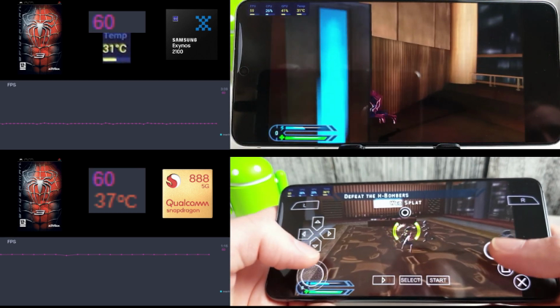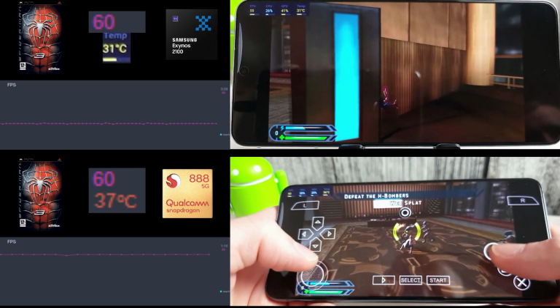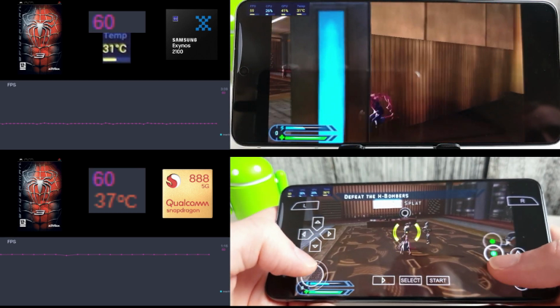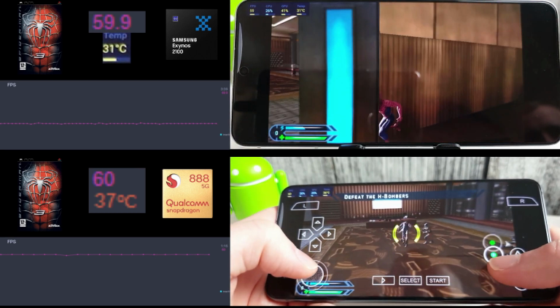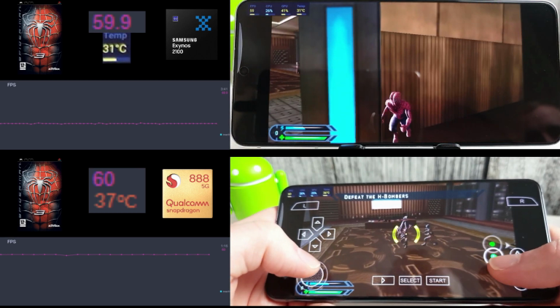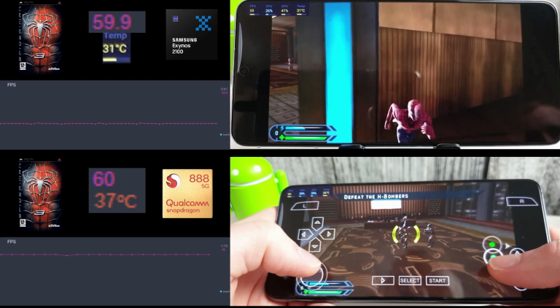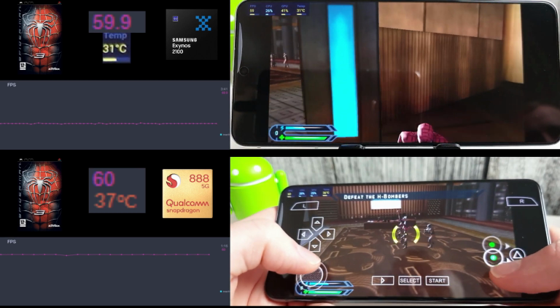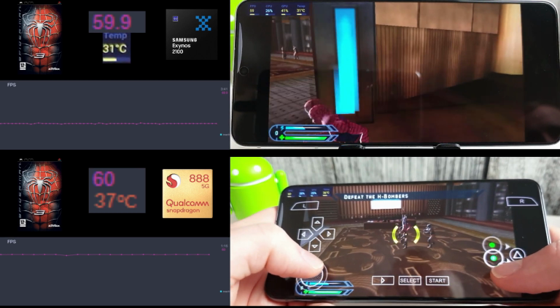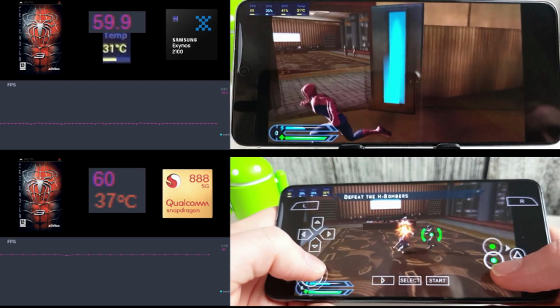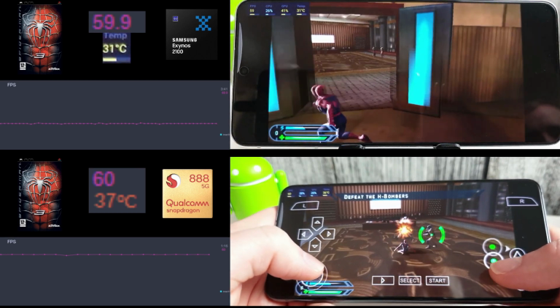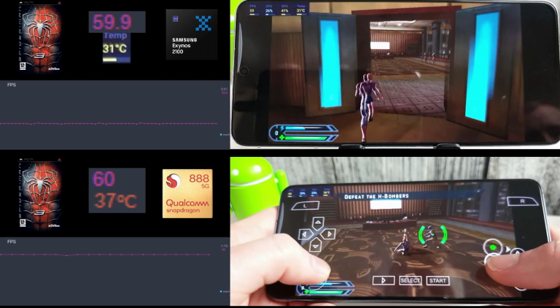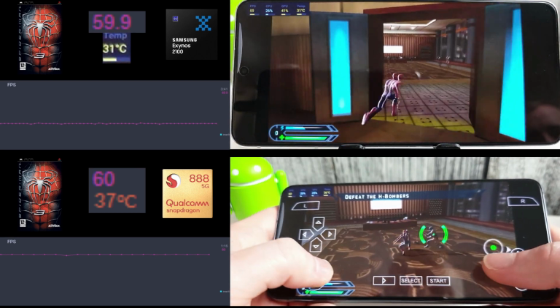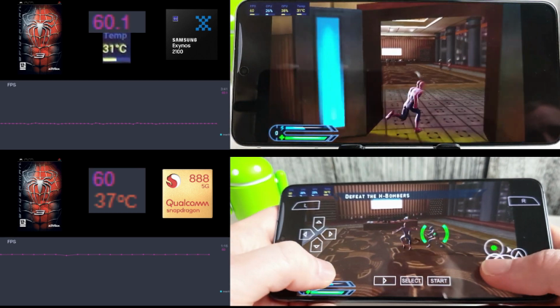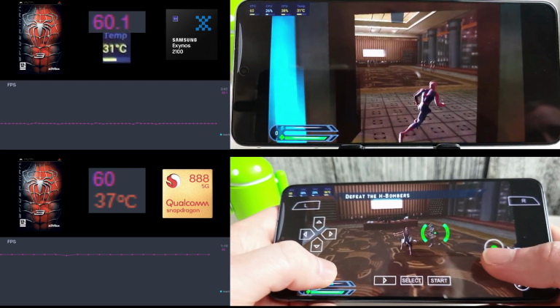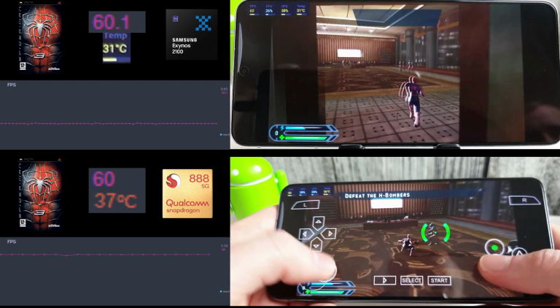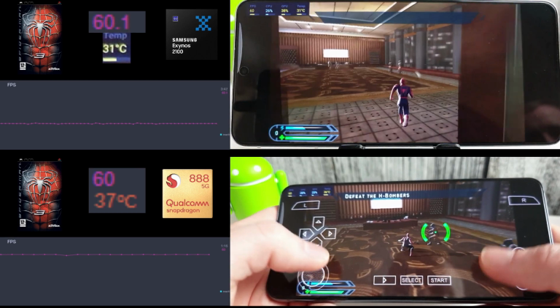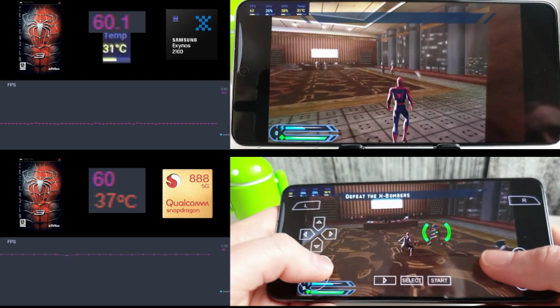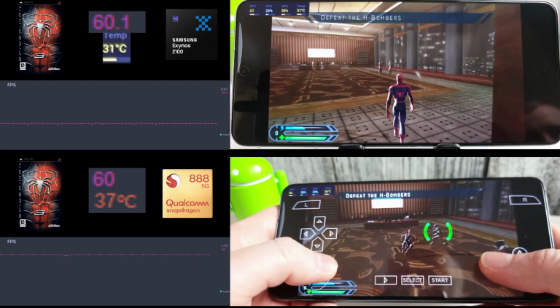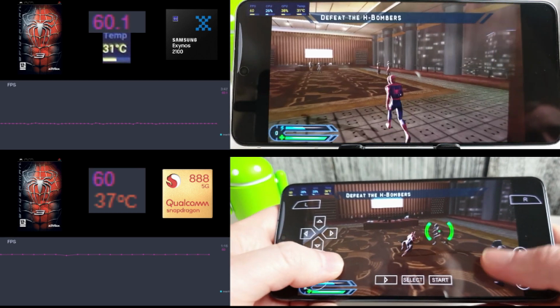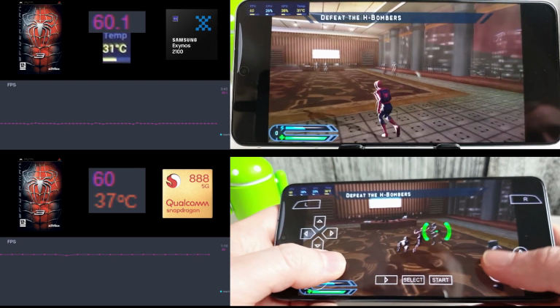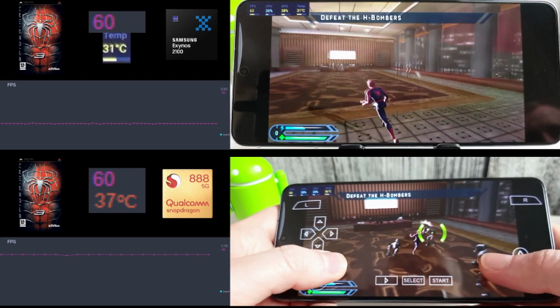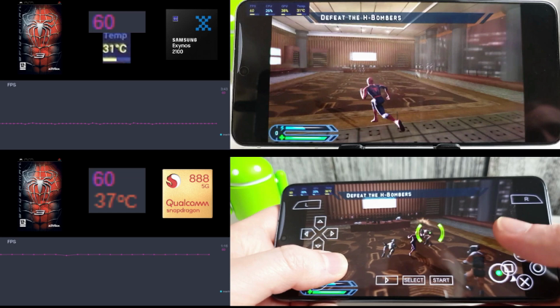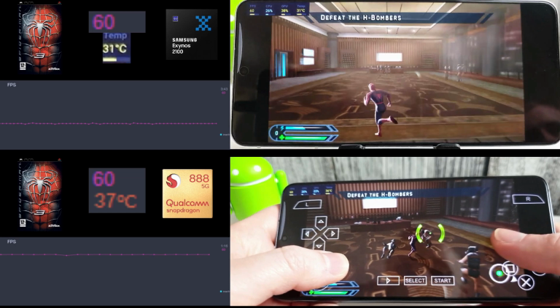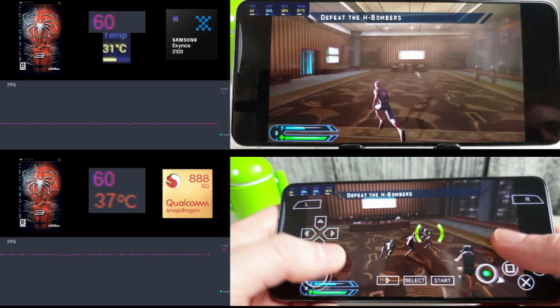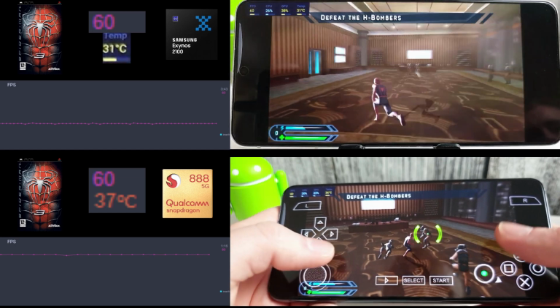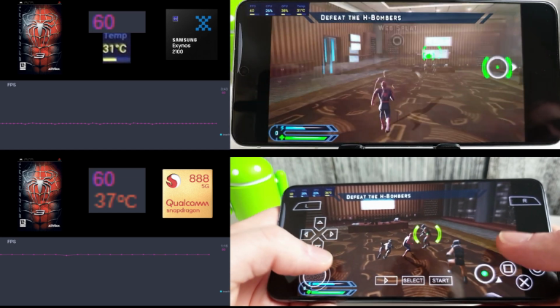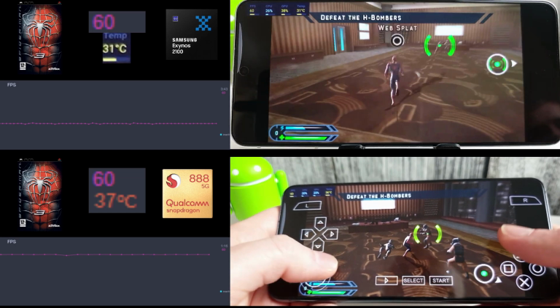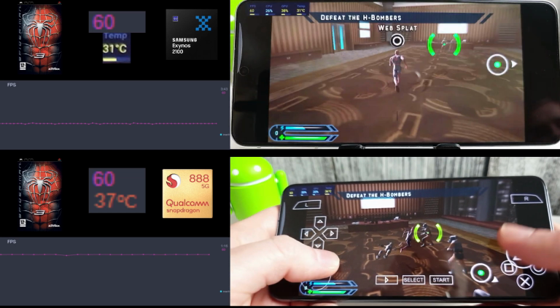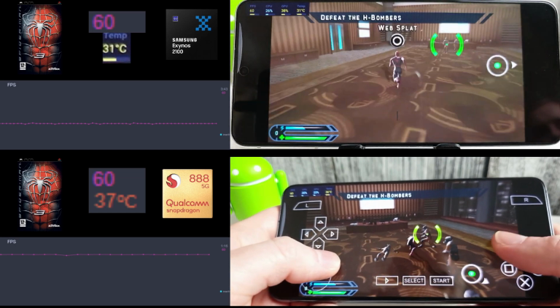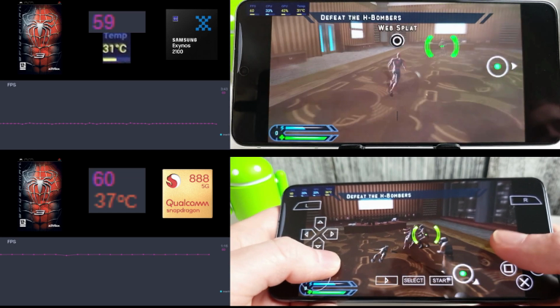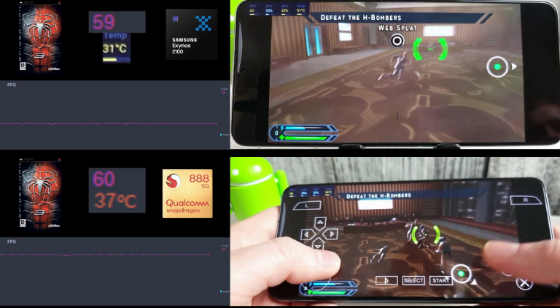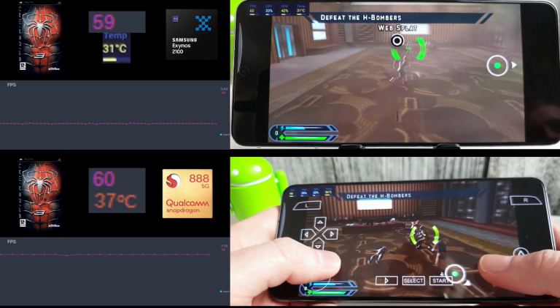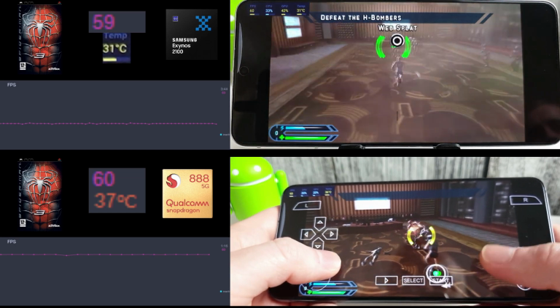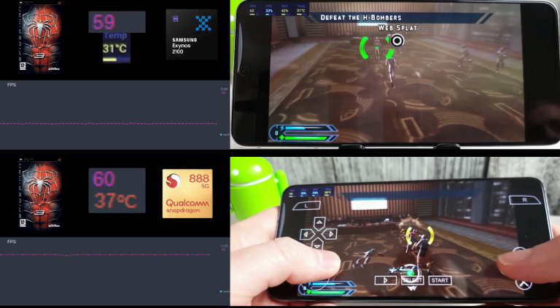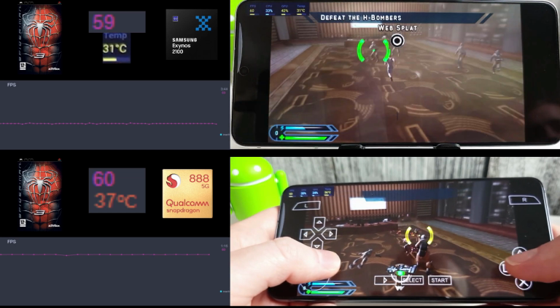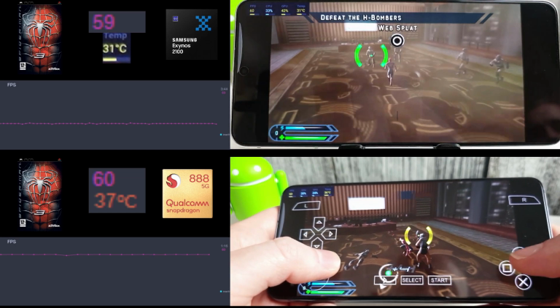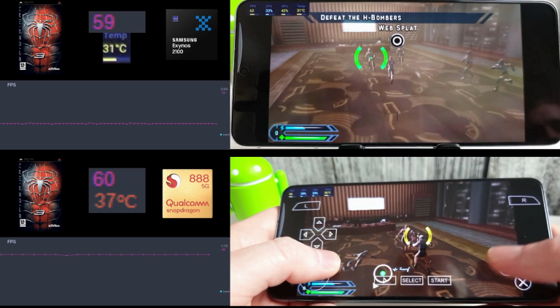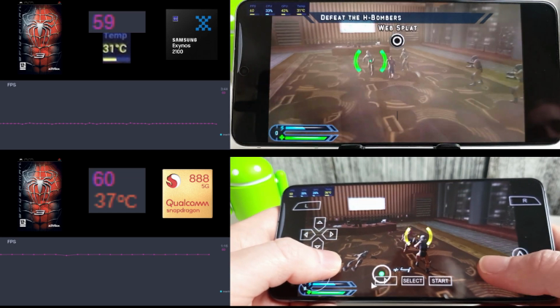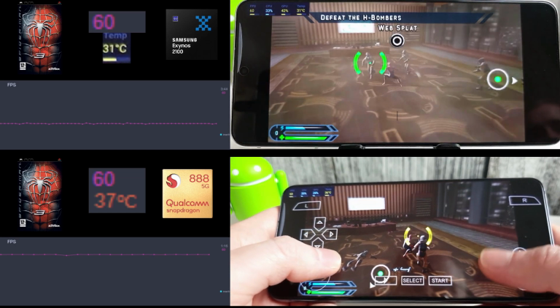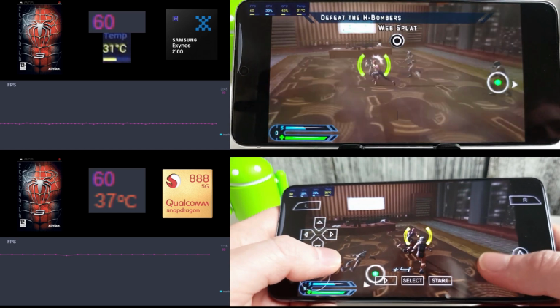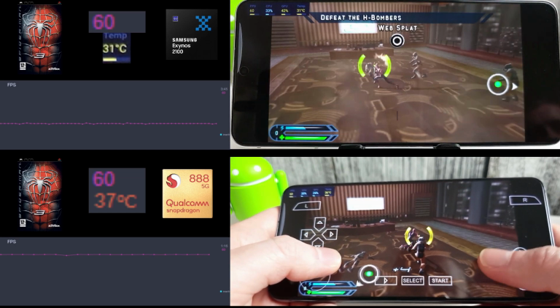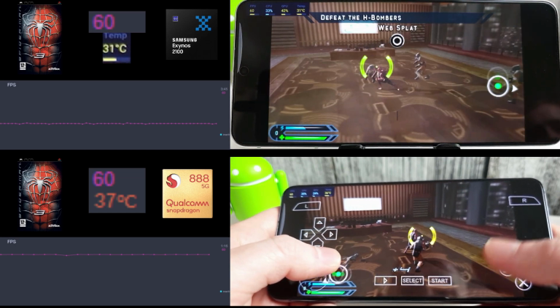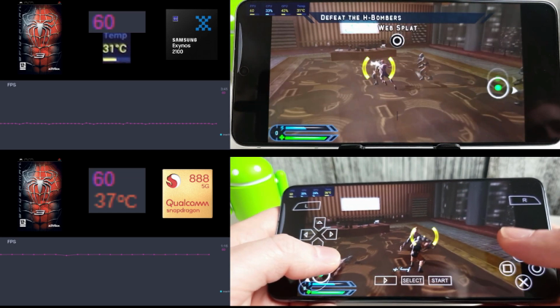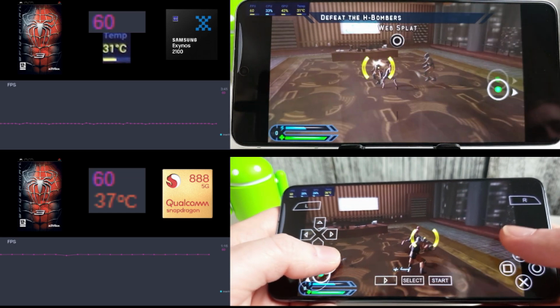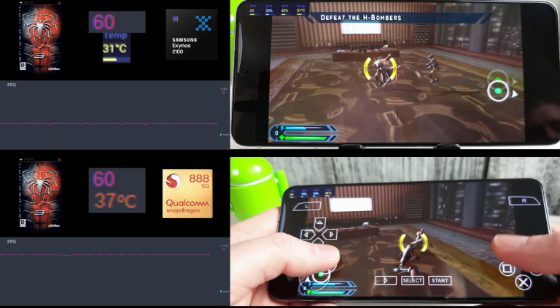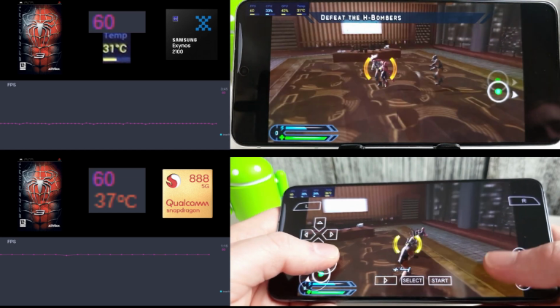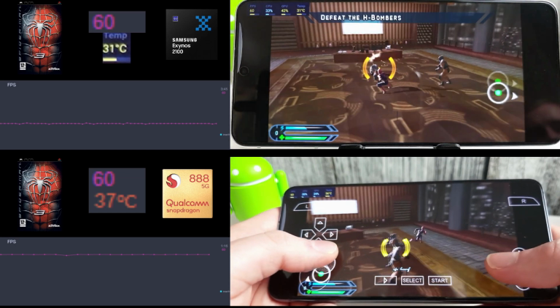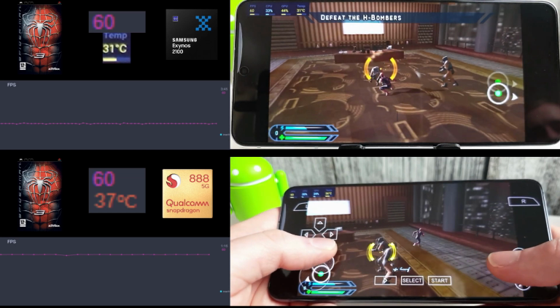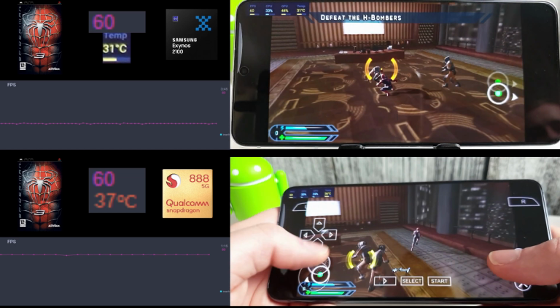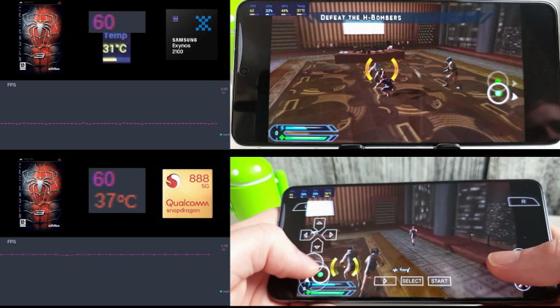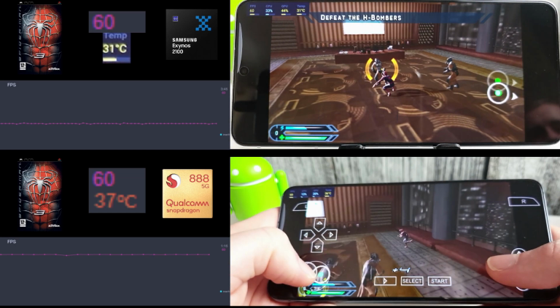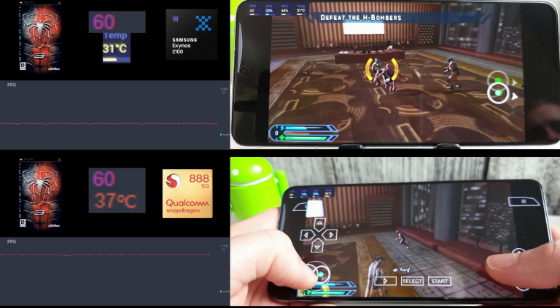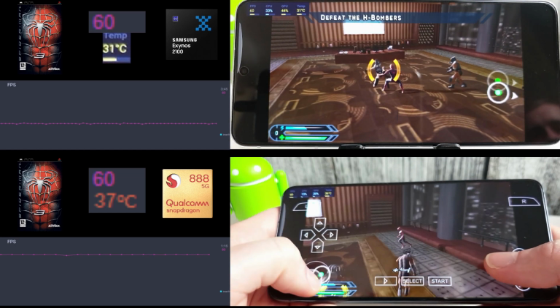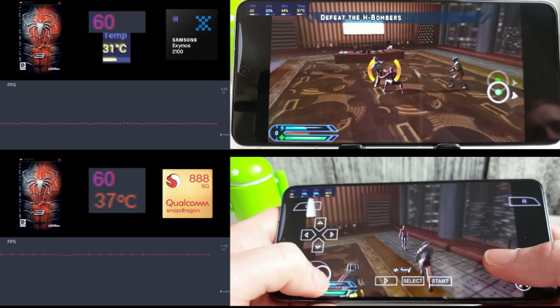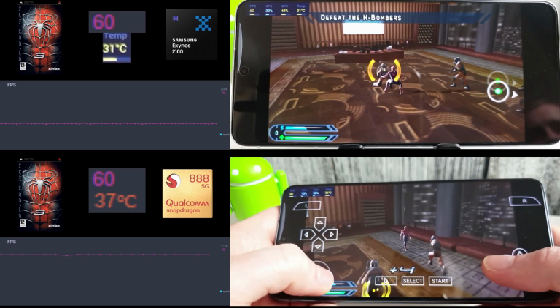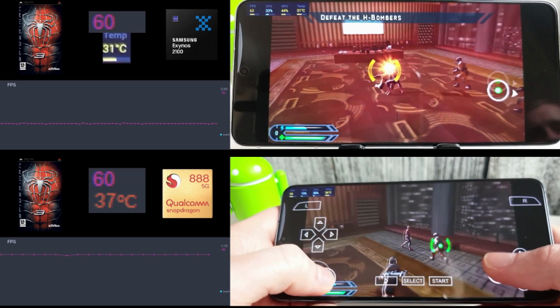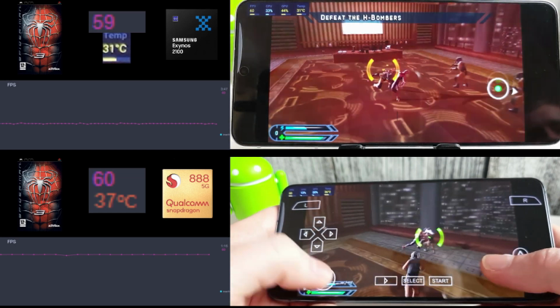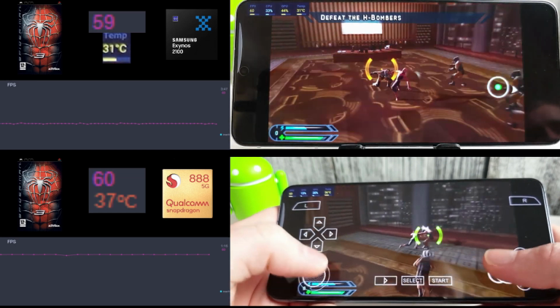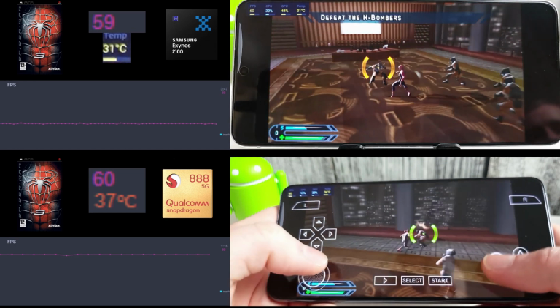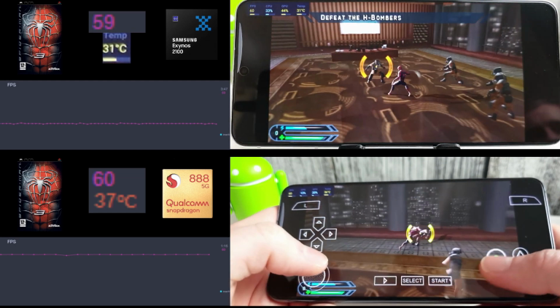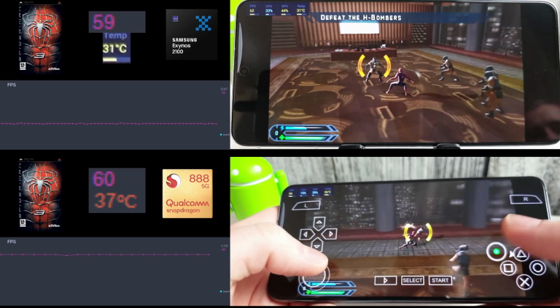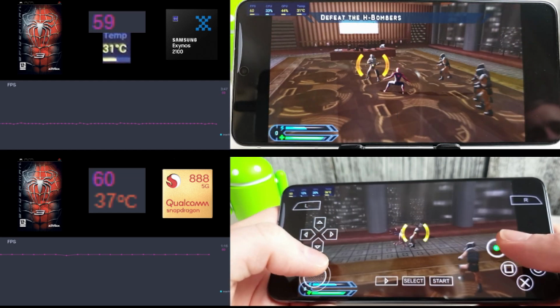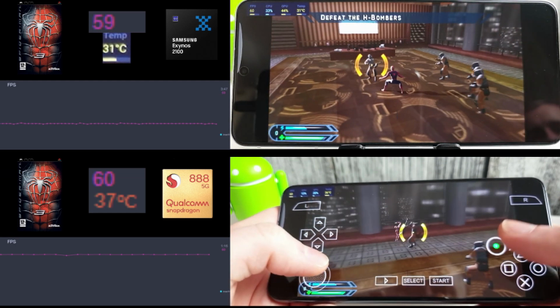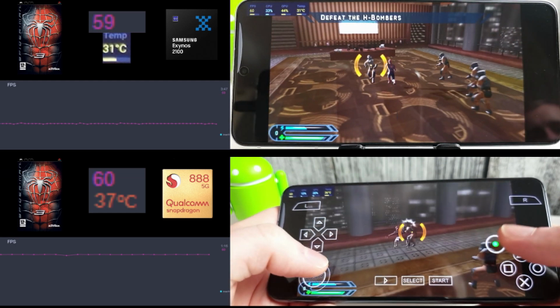The Snapdragon is still running warmer than the Exynos here, but neither is really breaking too much of a sweat when it comes to the frame rate.